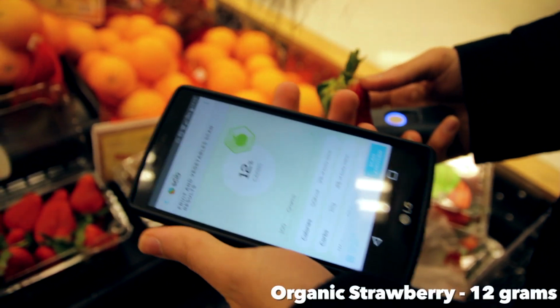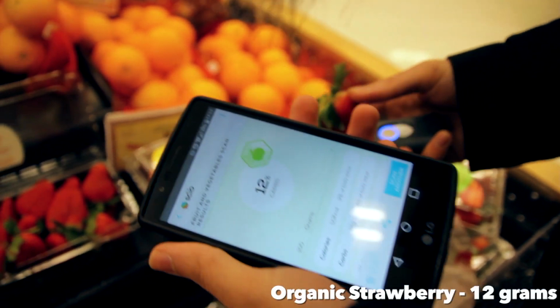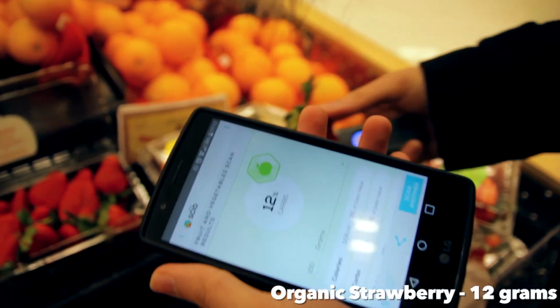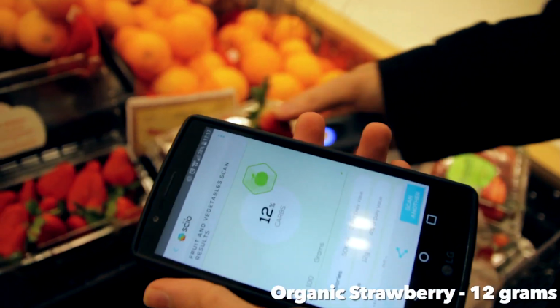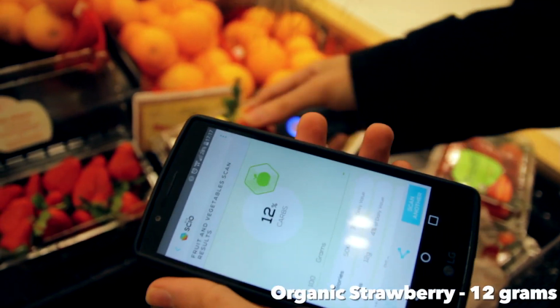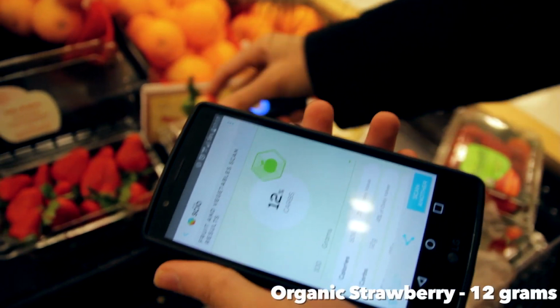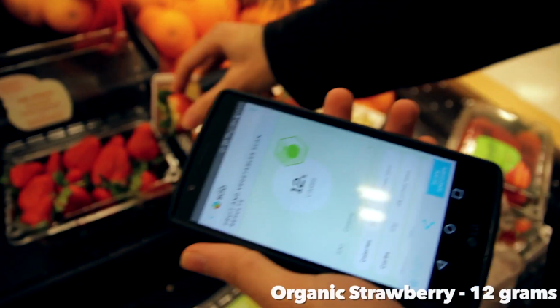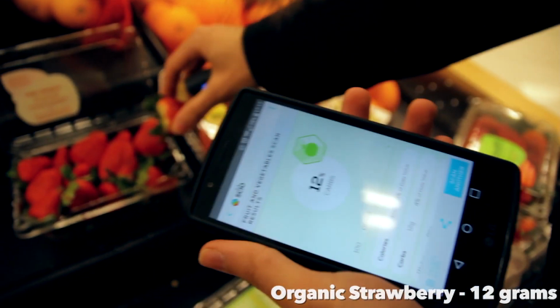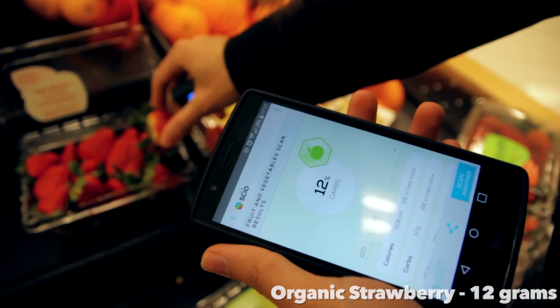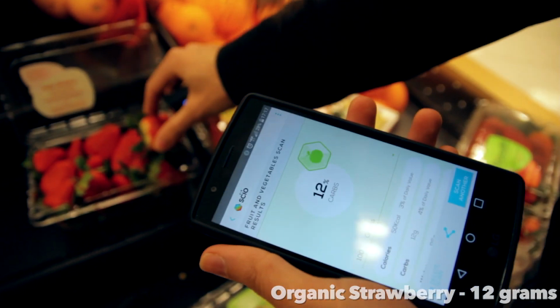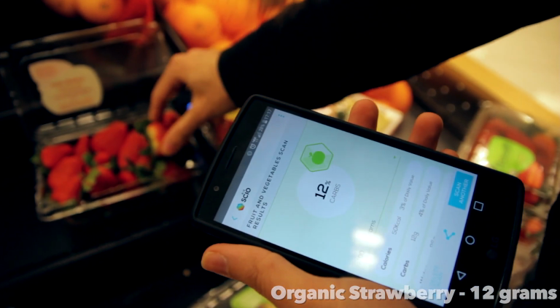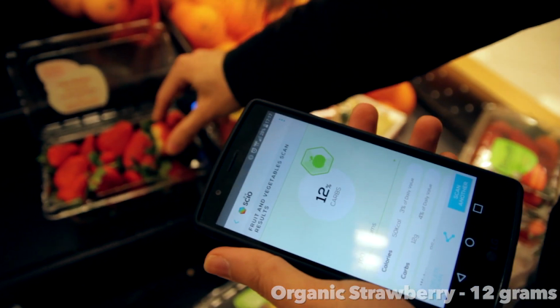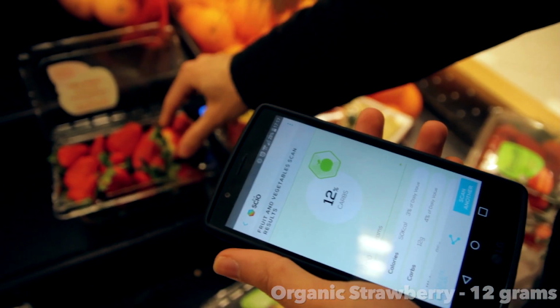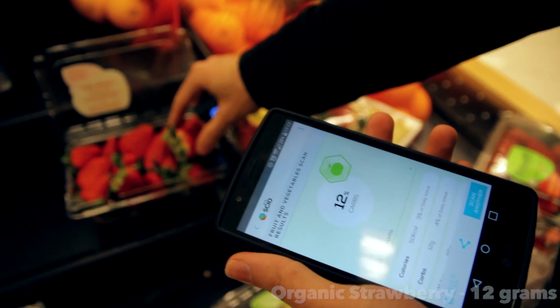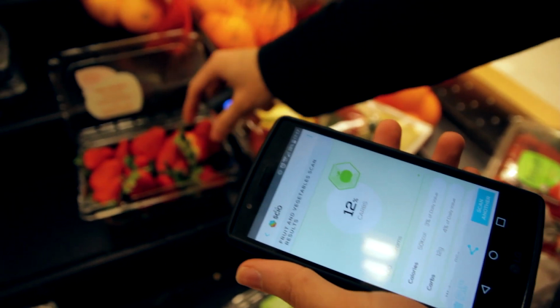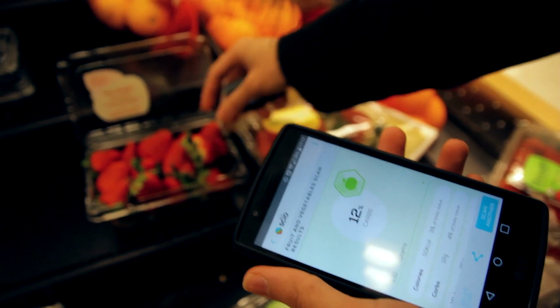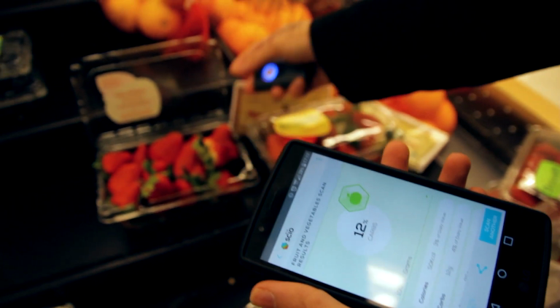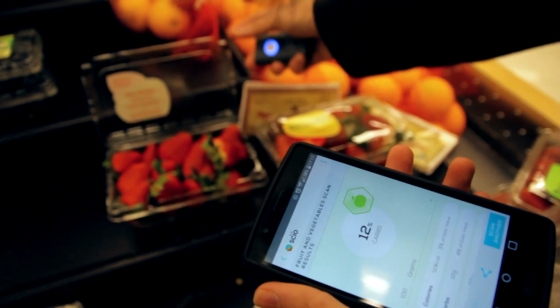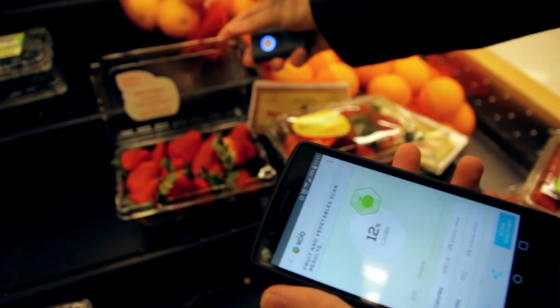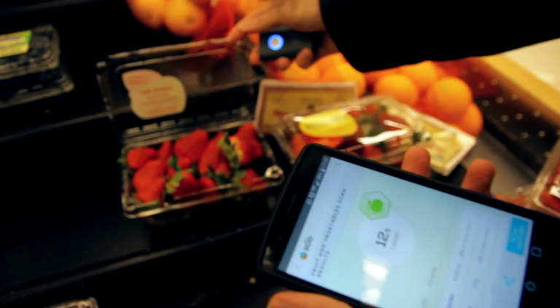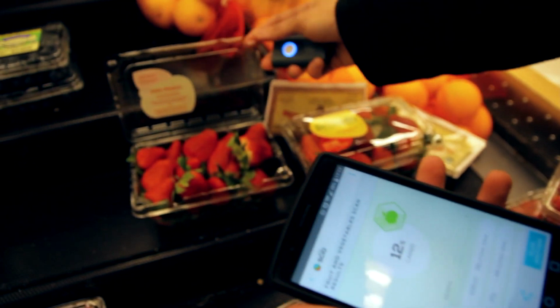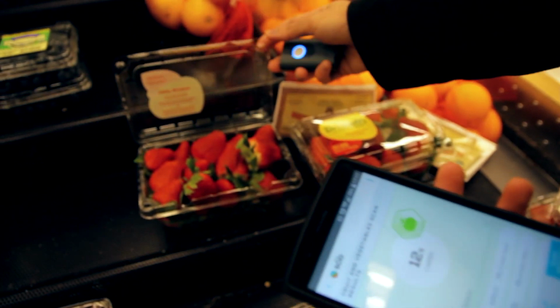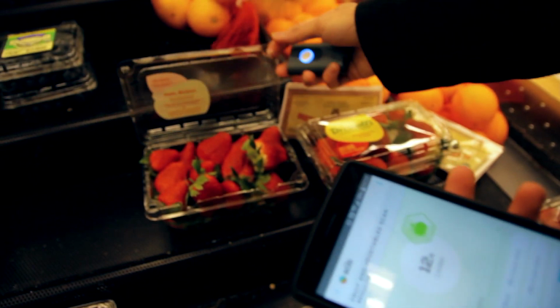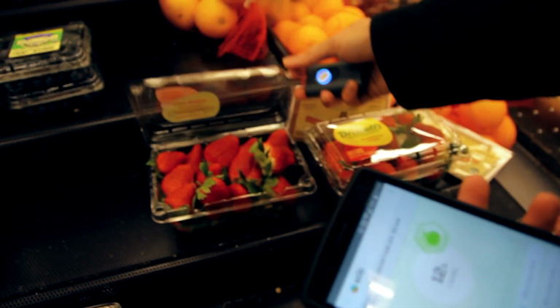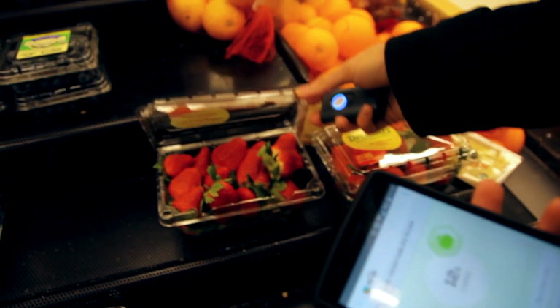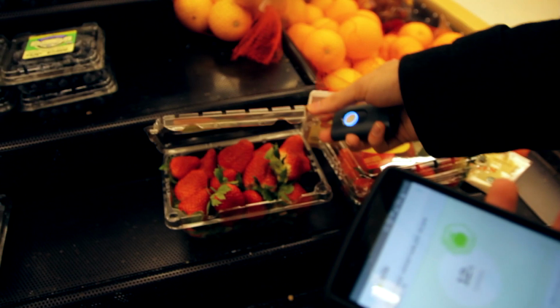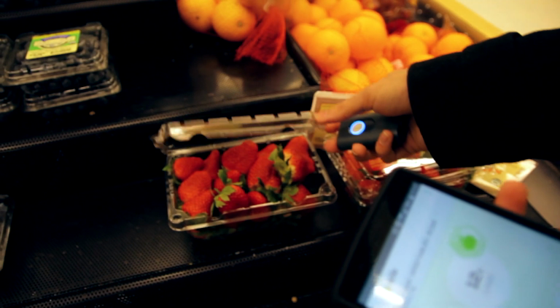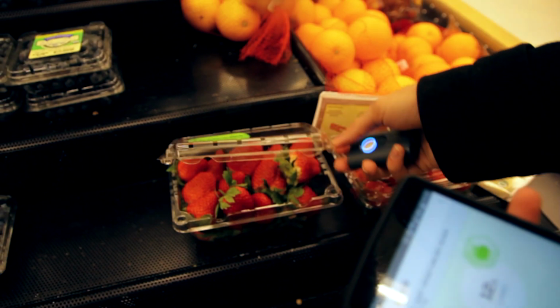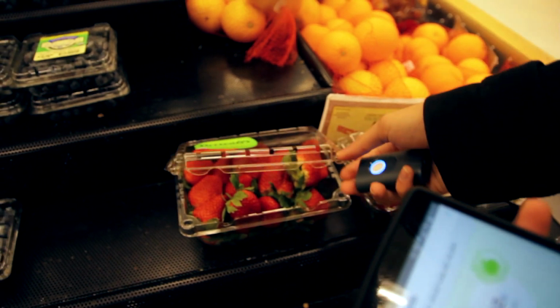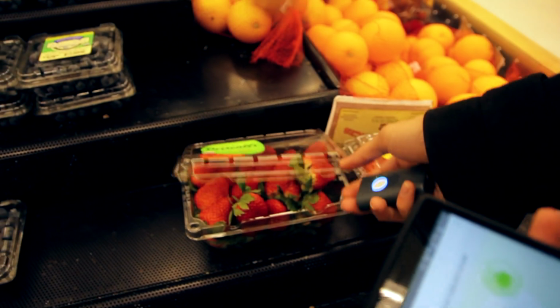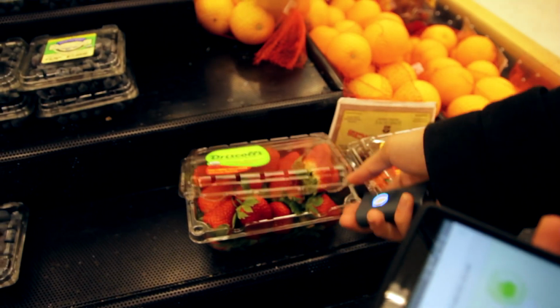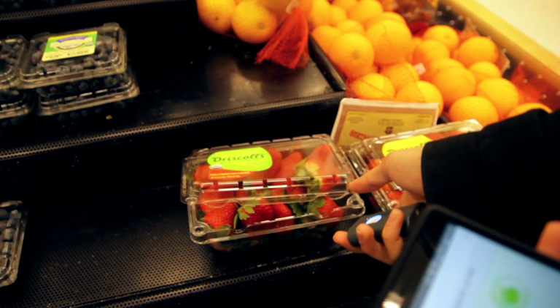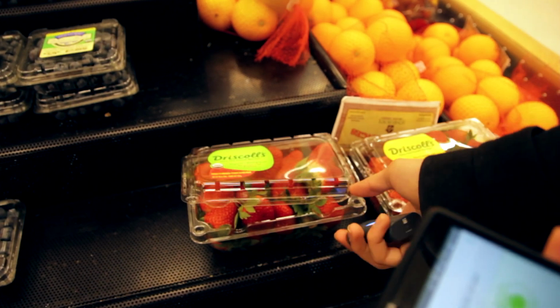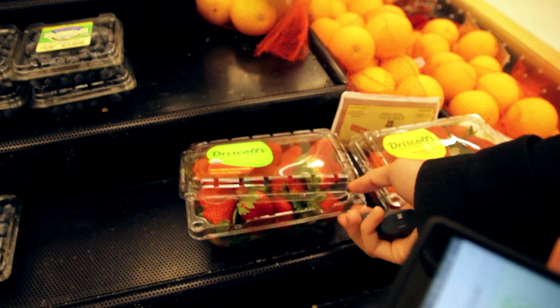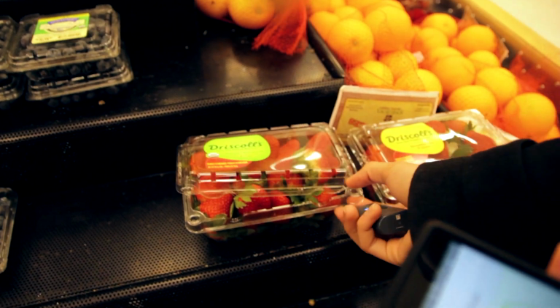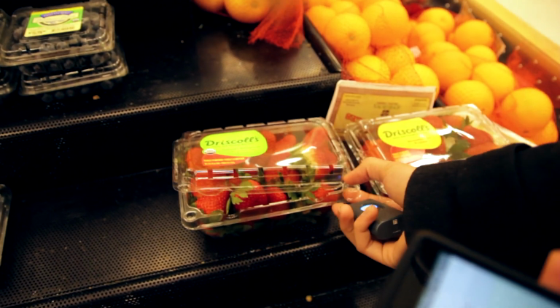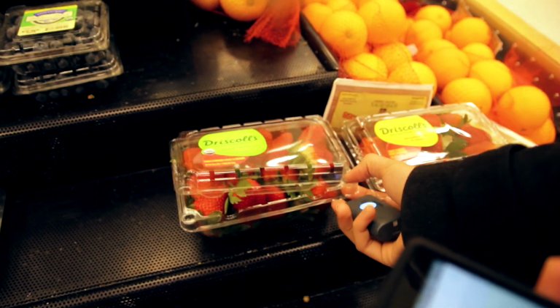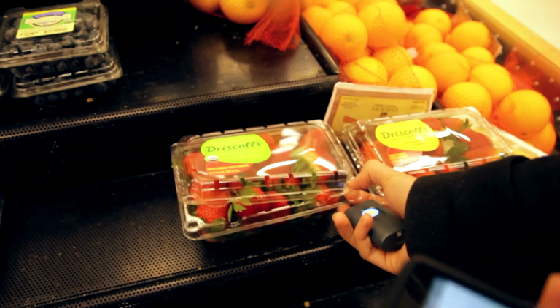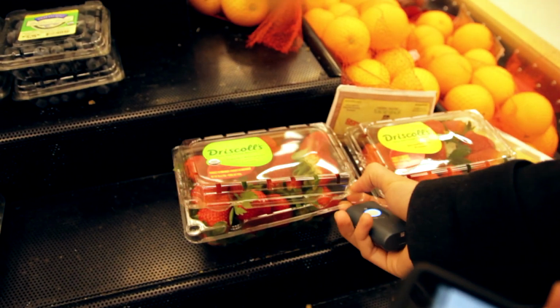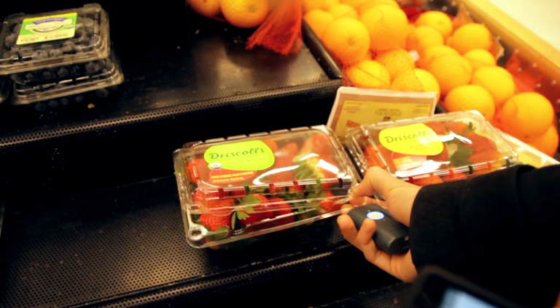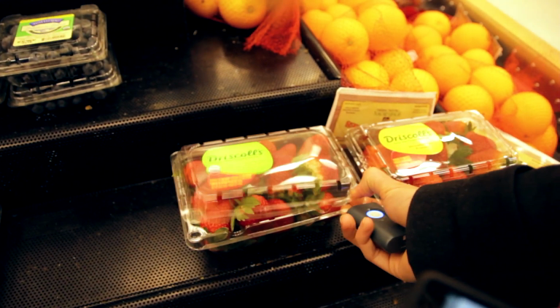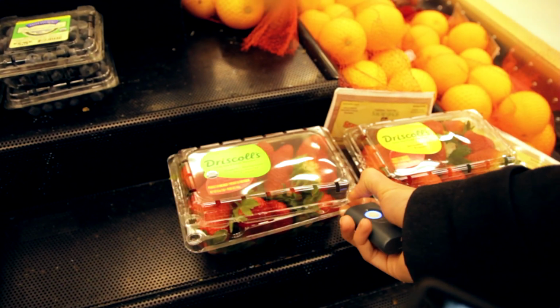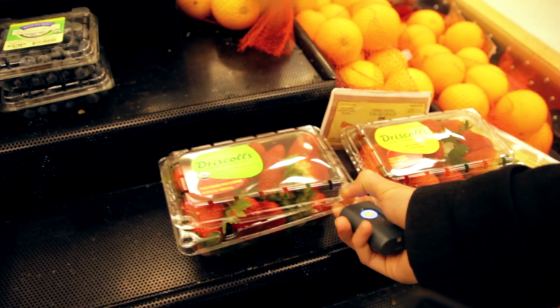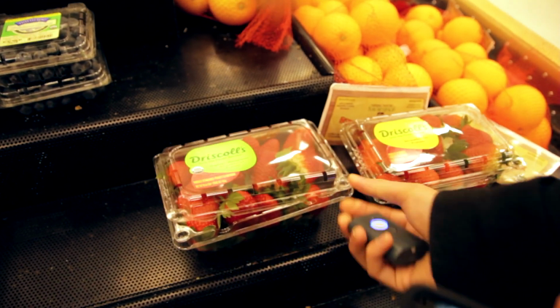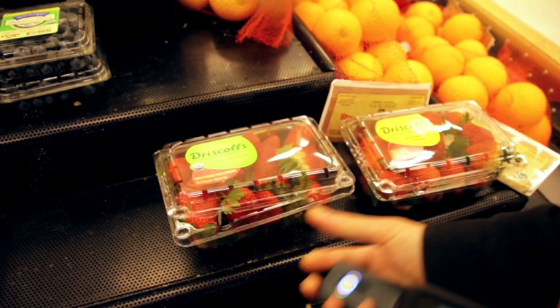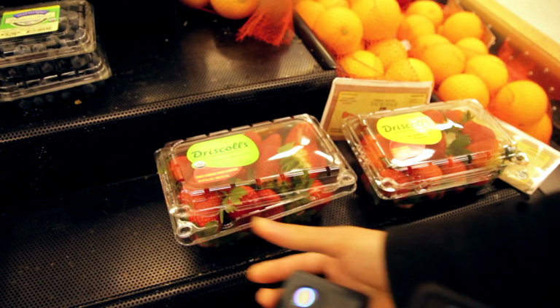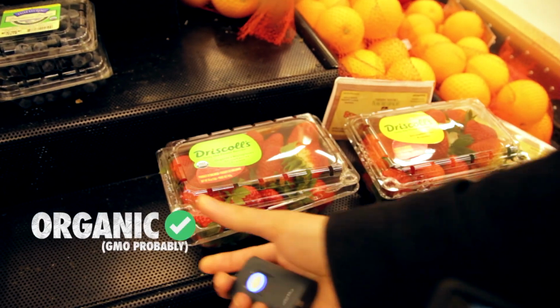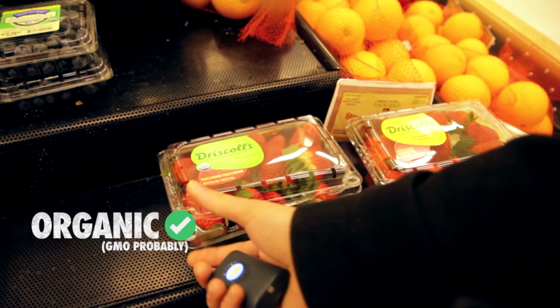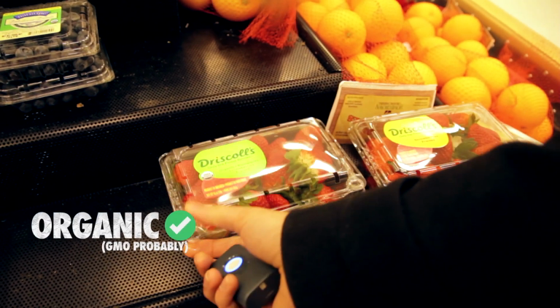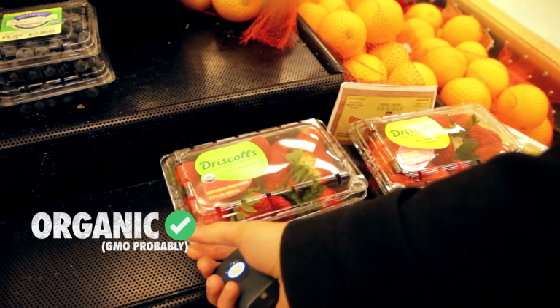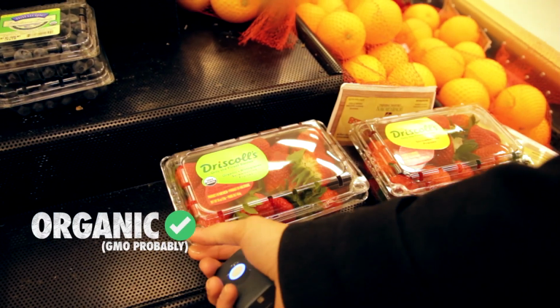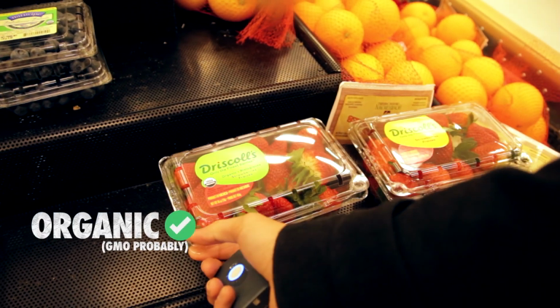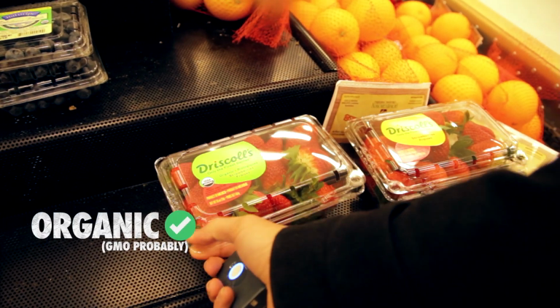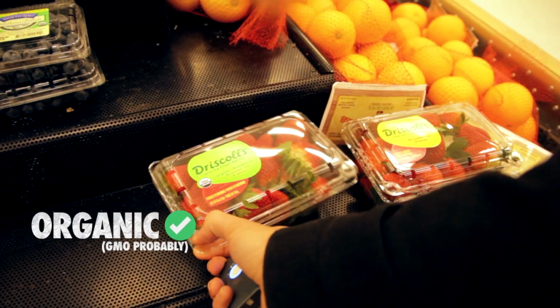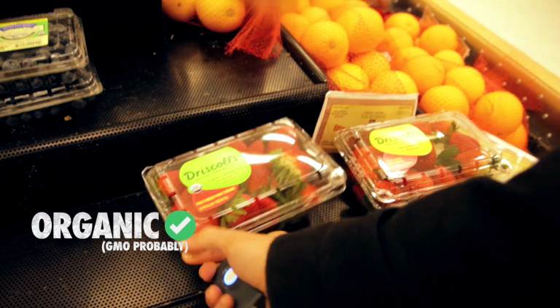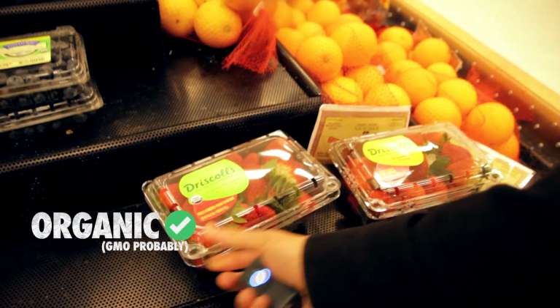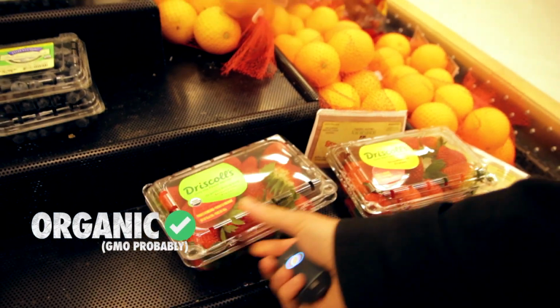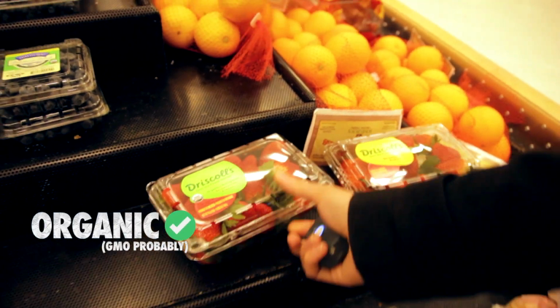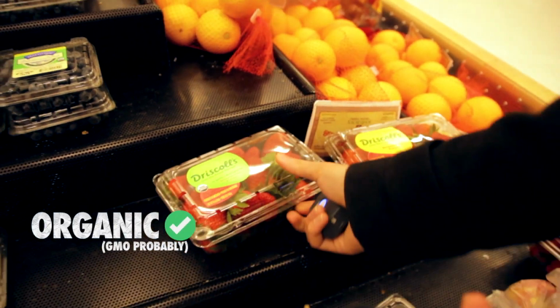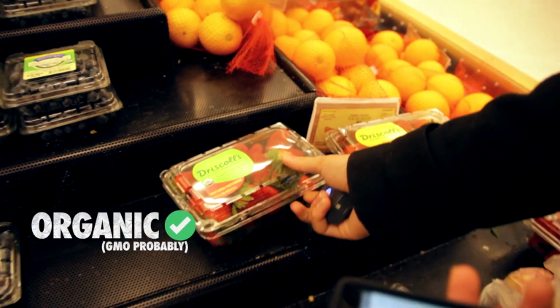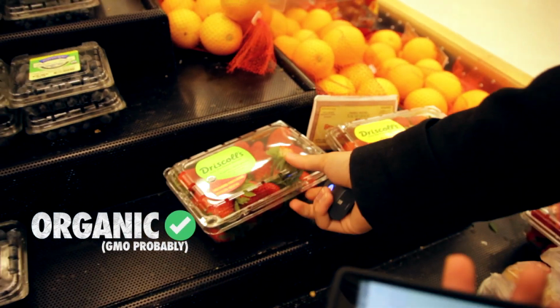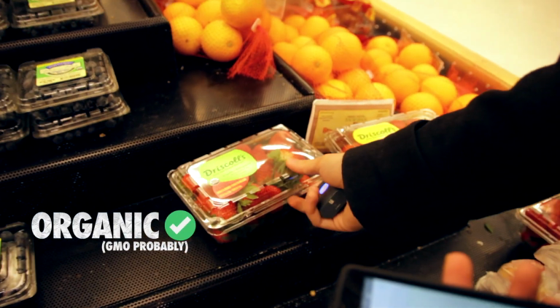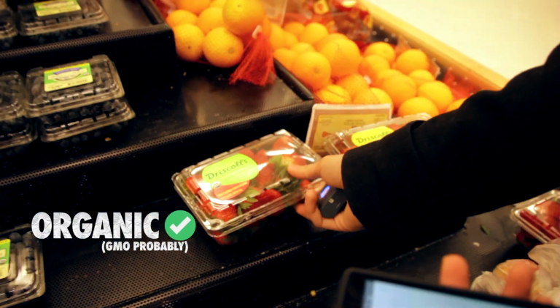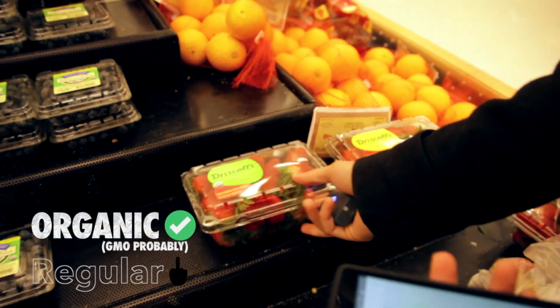12 grams. Holy cow, that's a huge jump. So we should go with the organic ones. Yeah, we'll go with the organic ones.